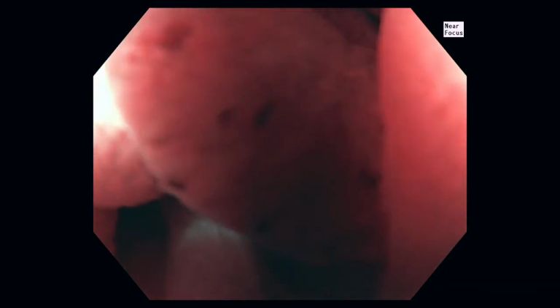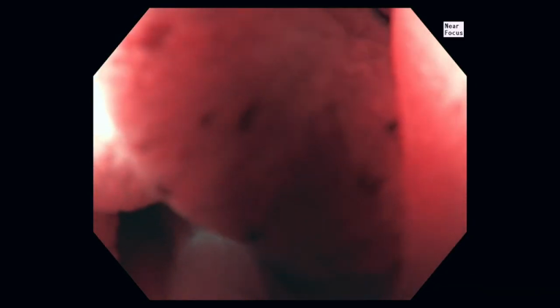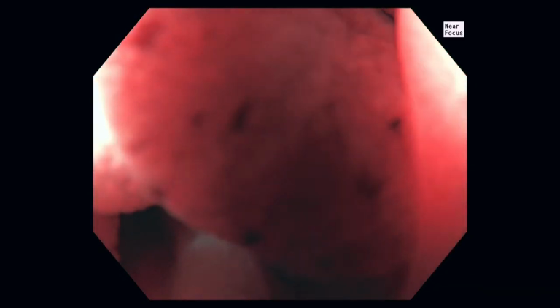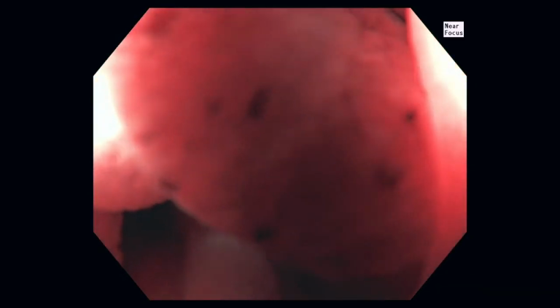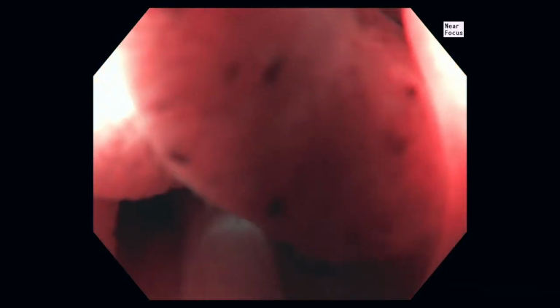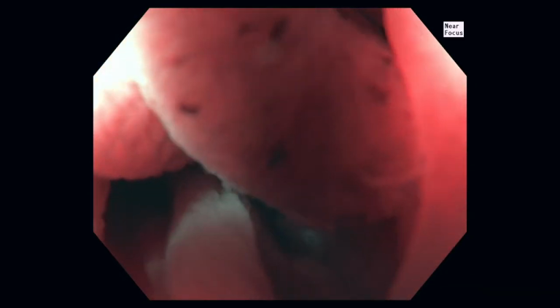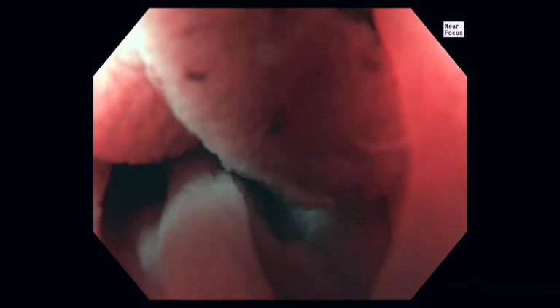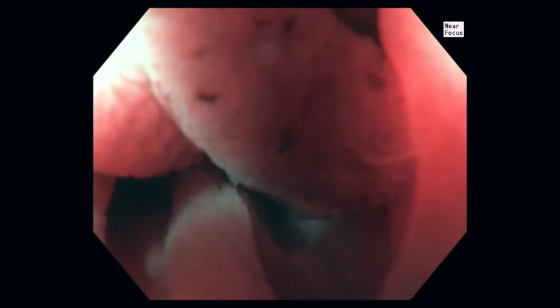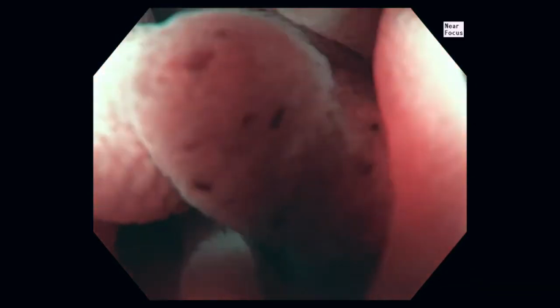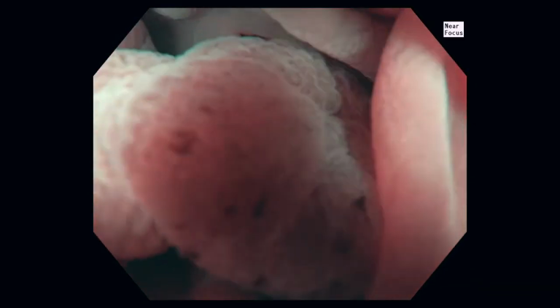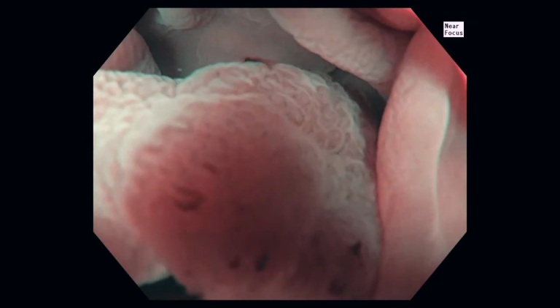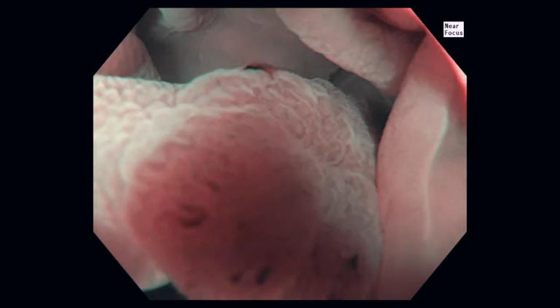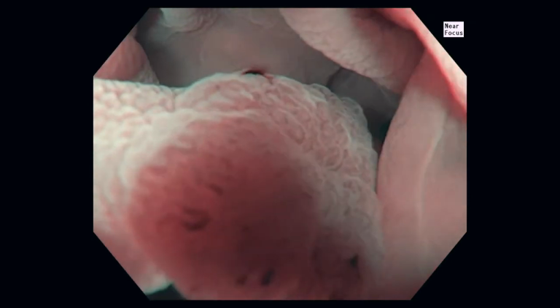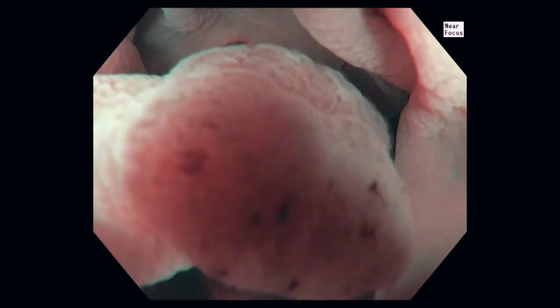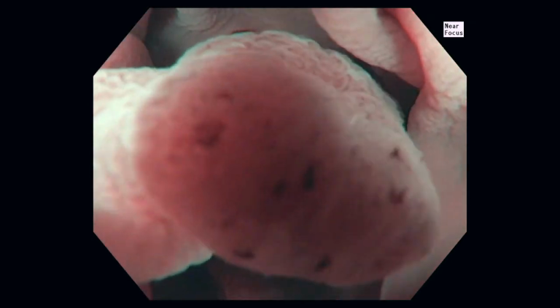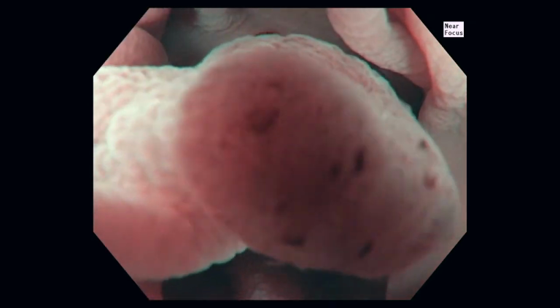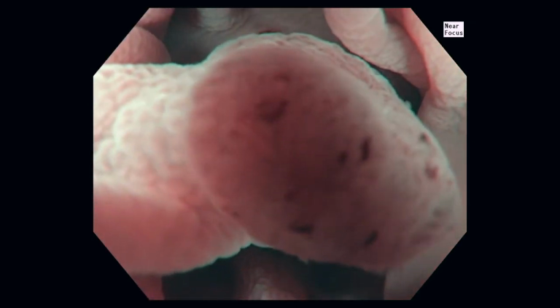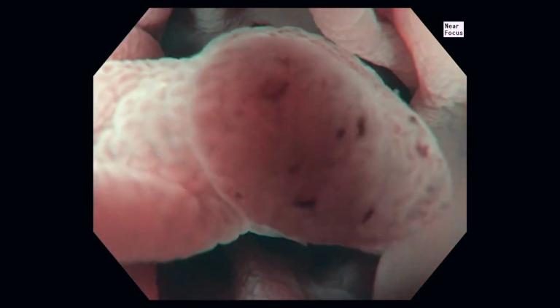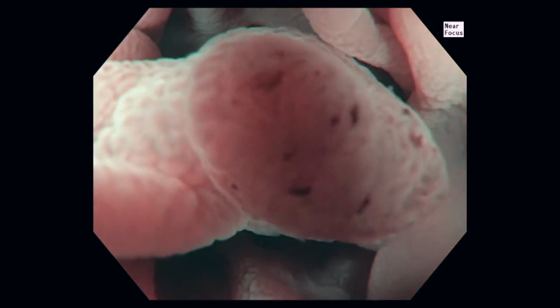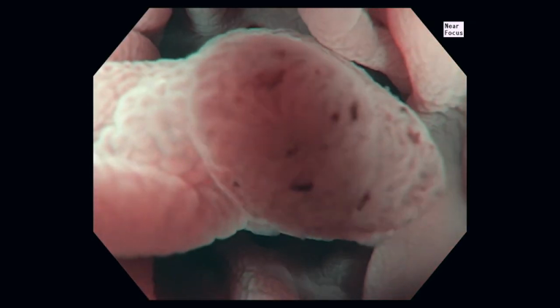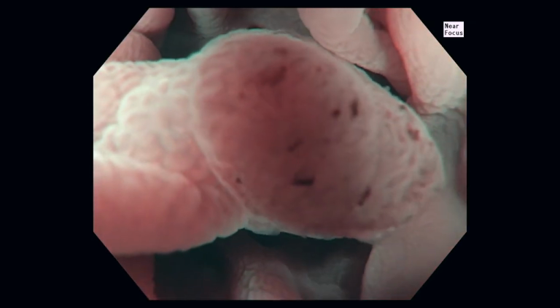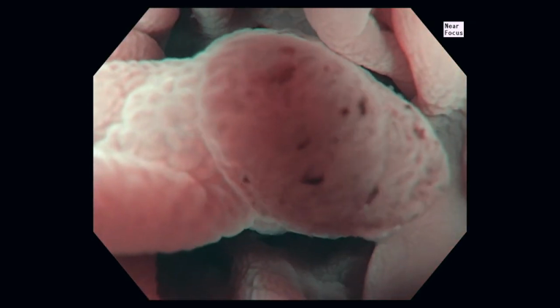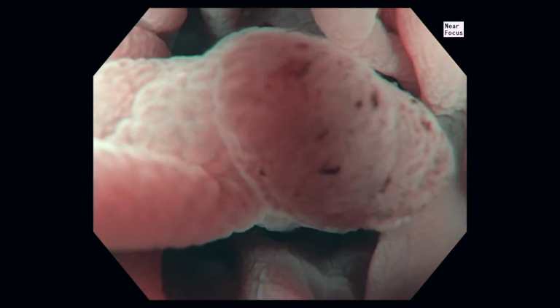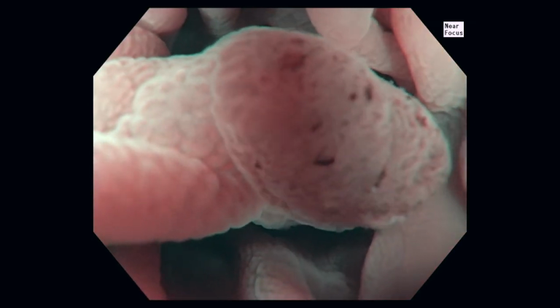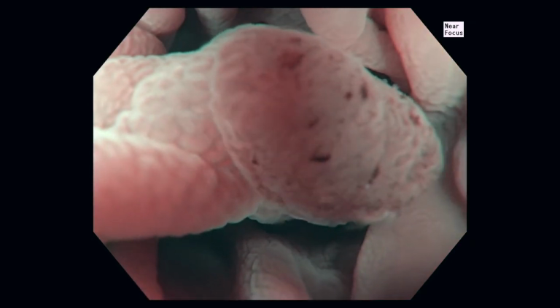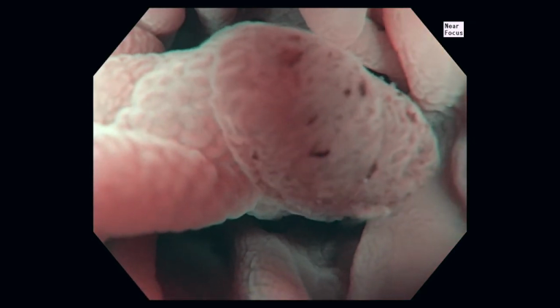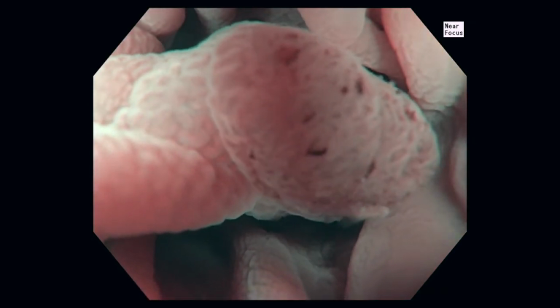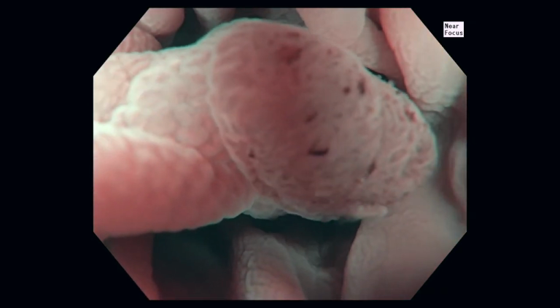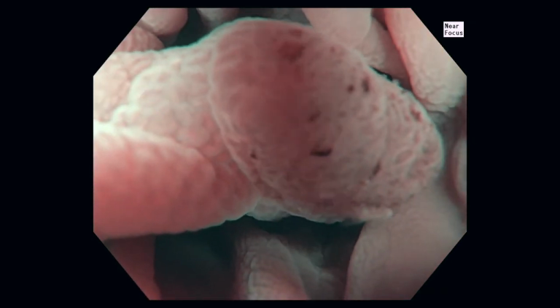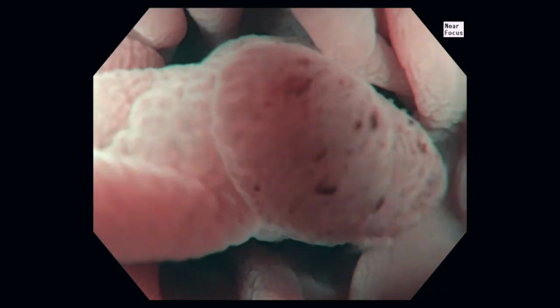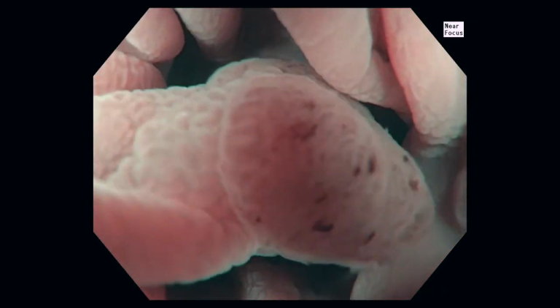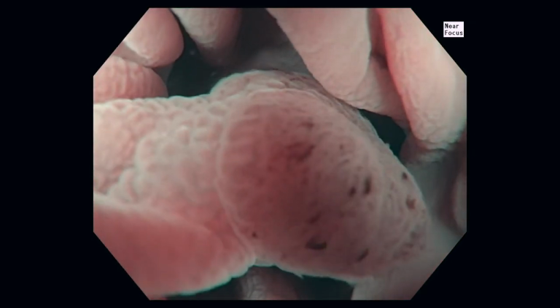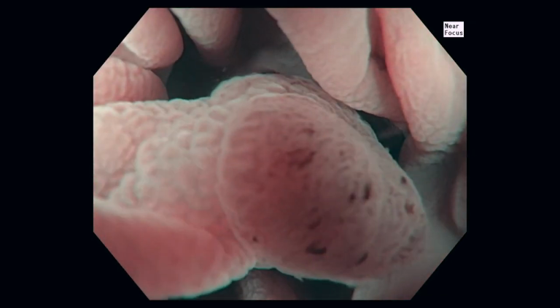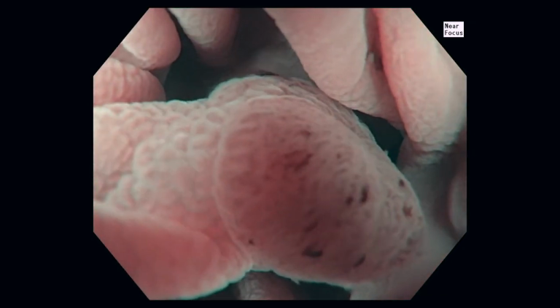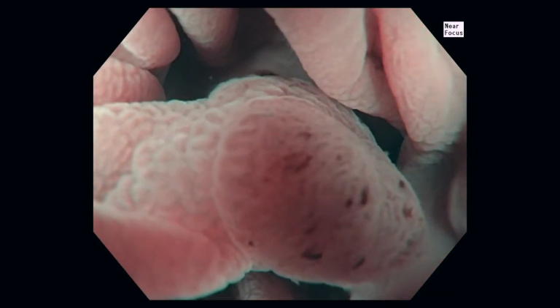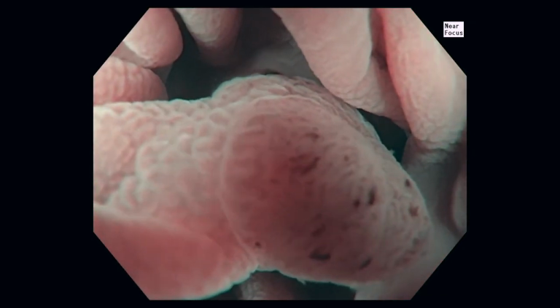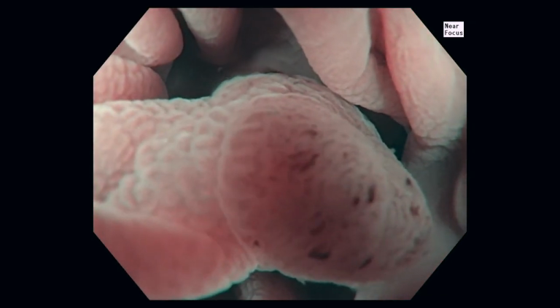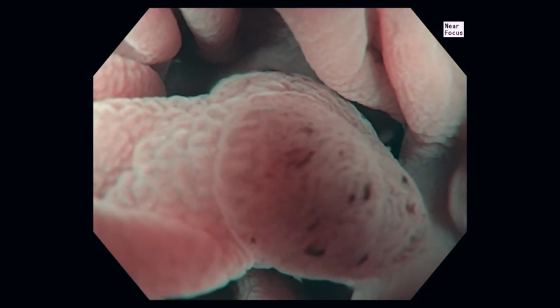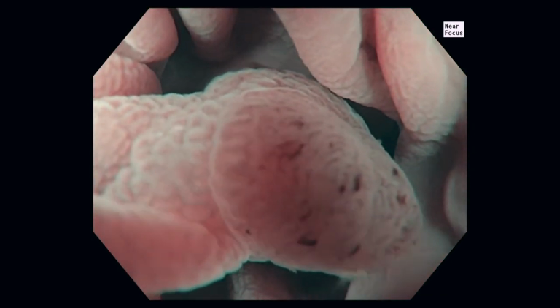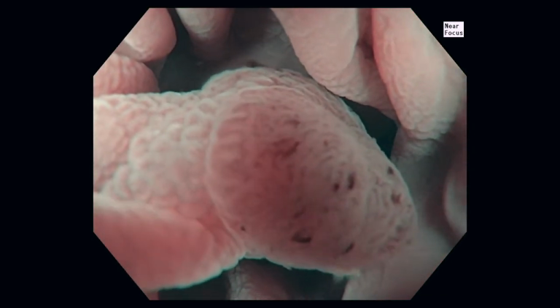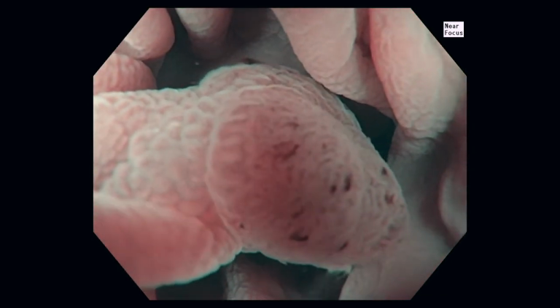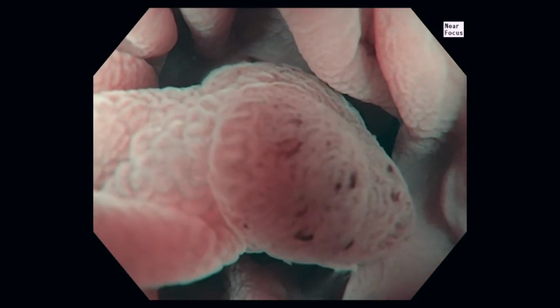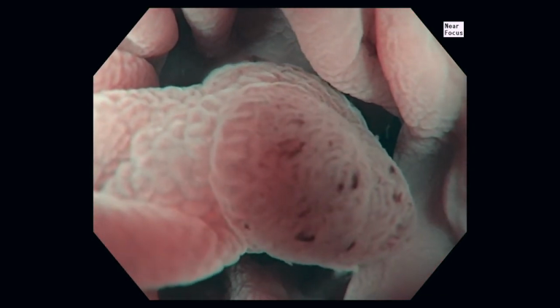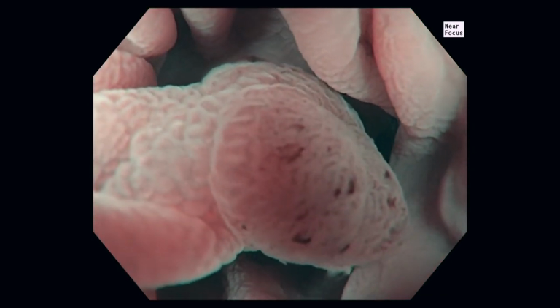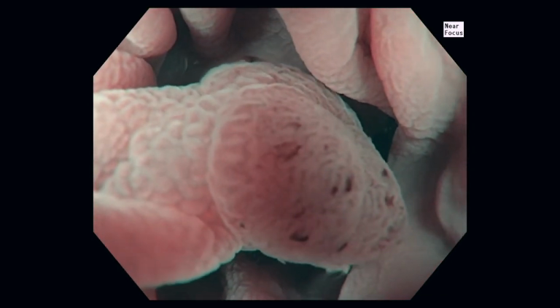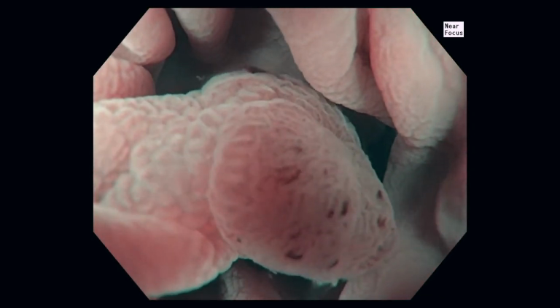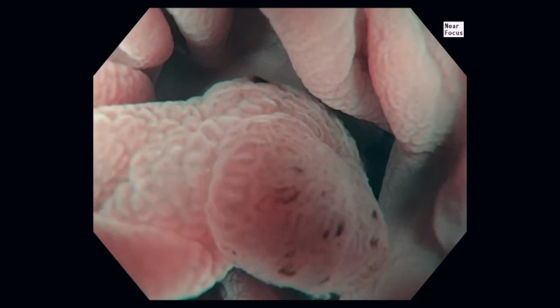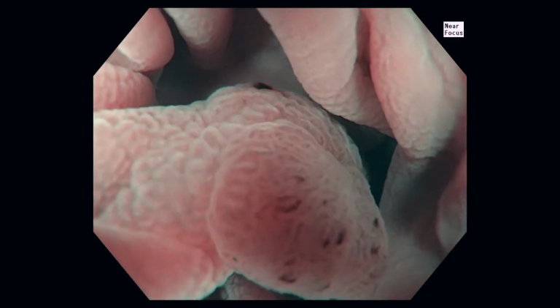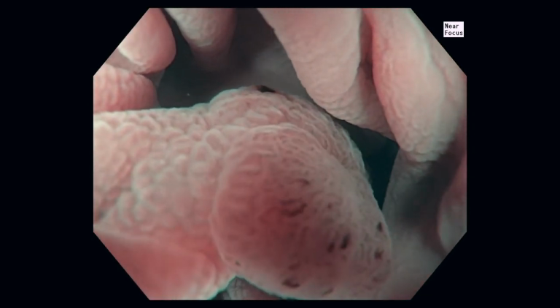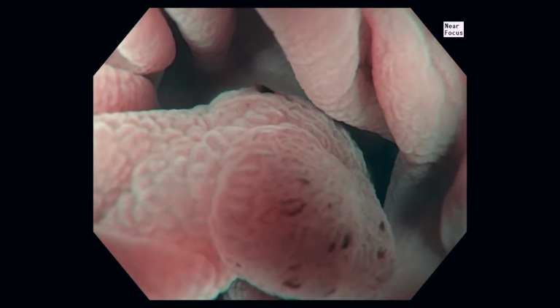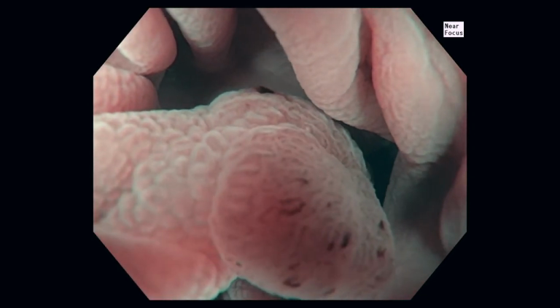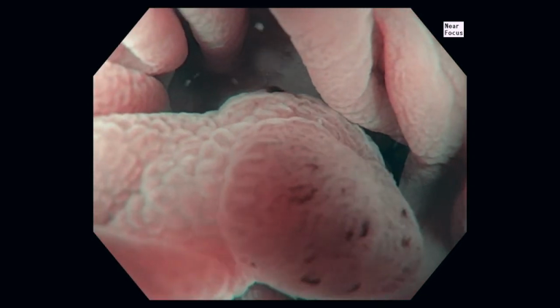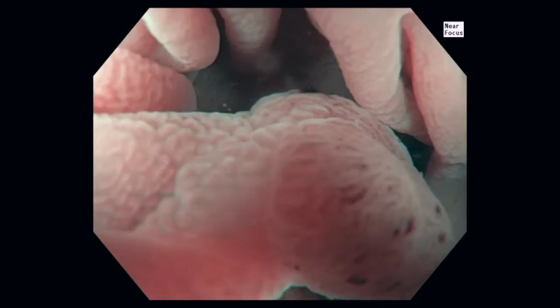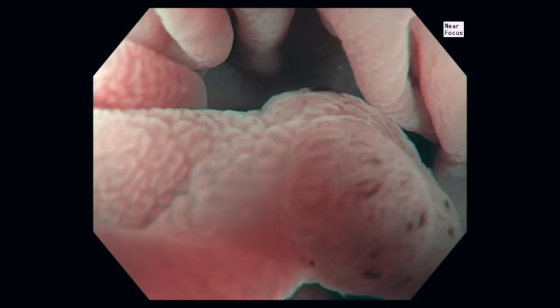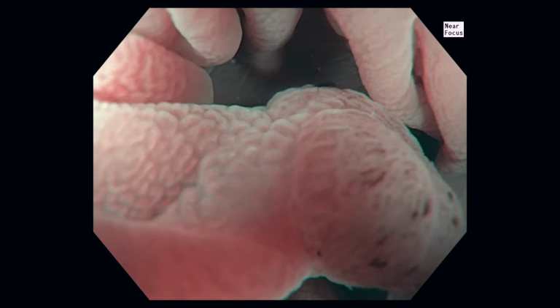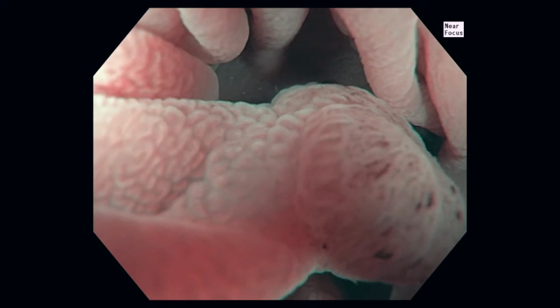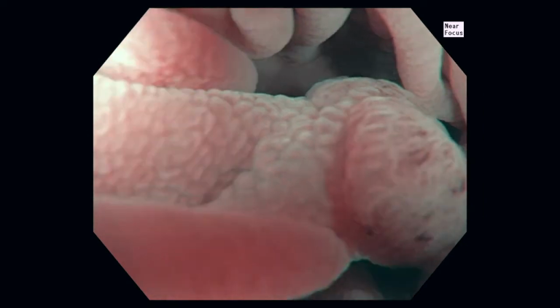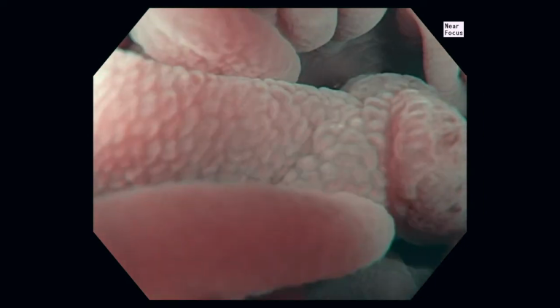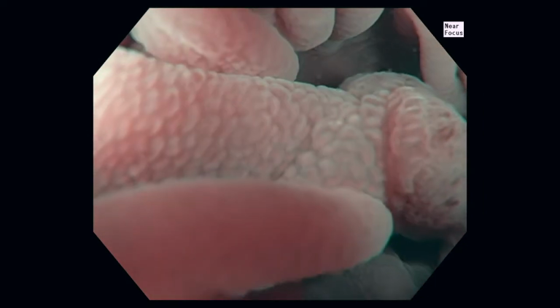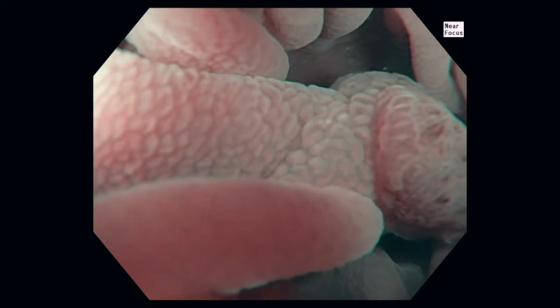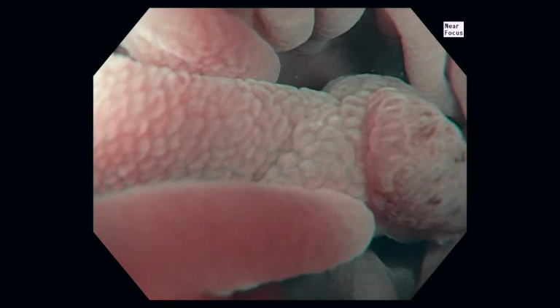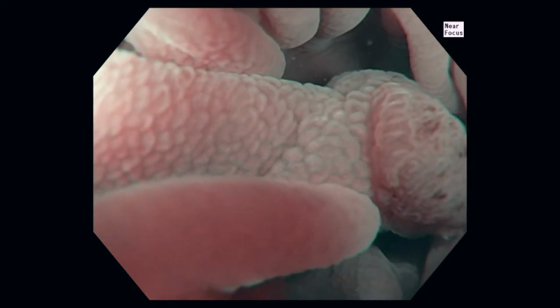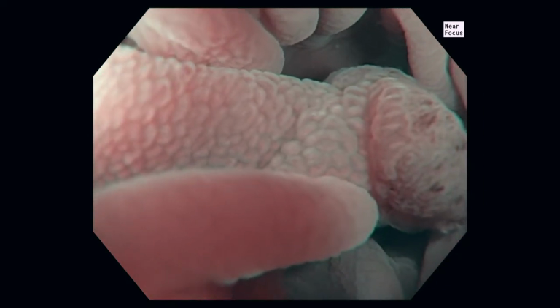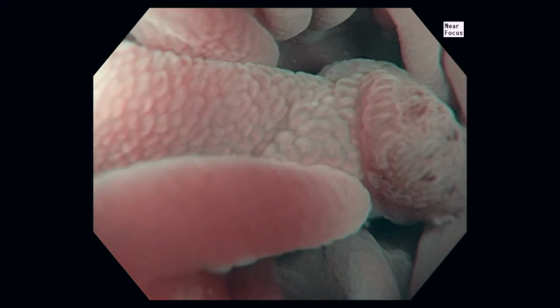We can use the near focus feature to produce even more magnification of this small 4 to 5 millimeter polyp.